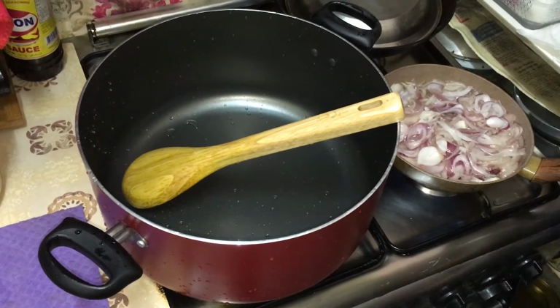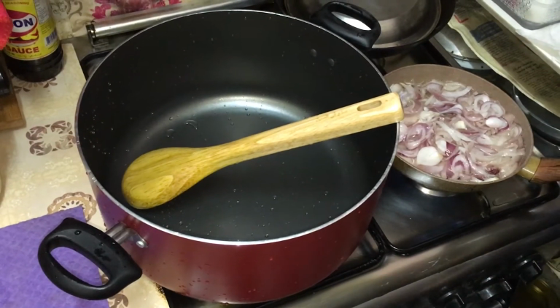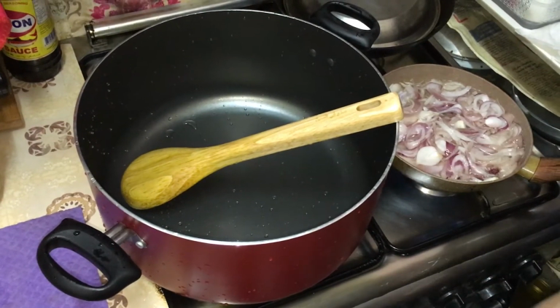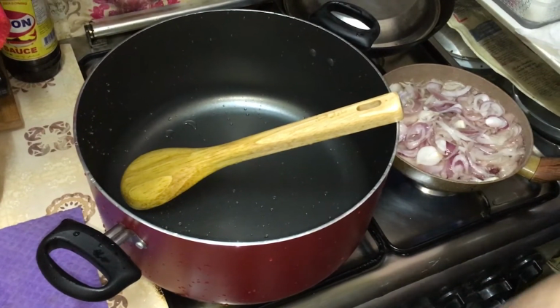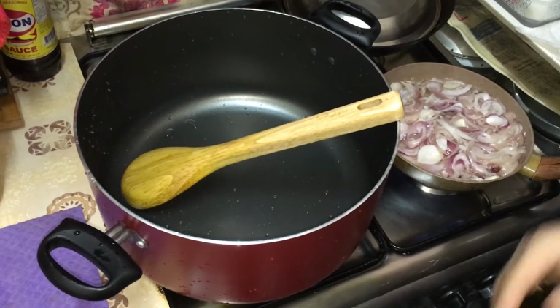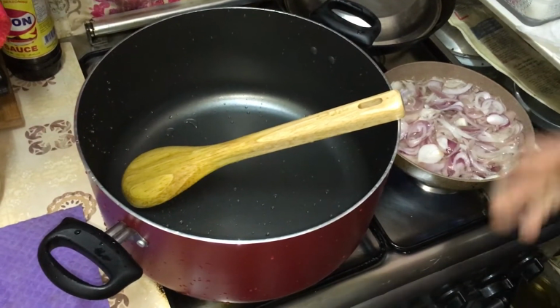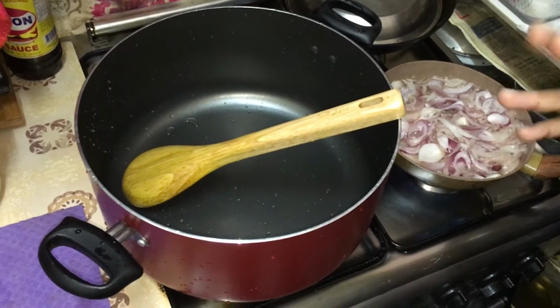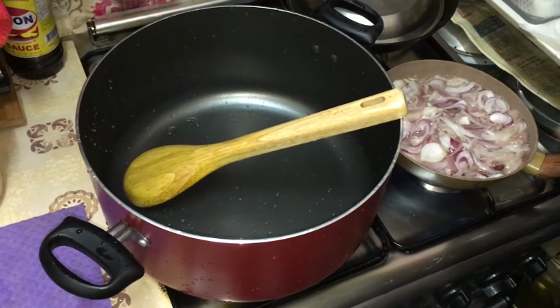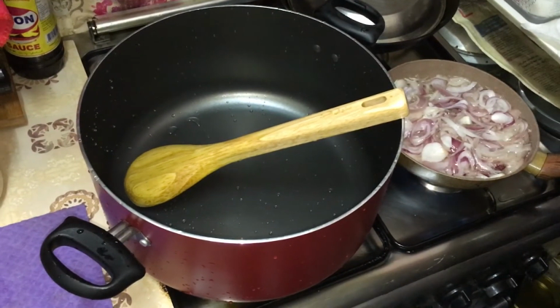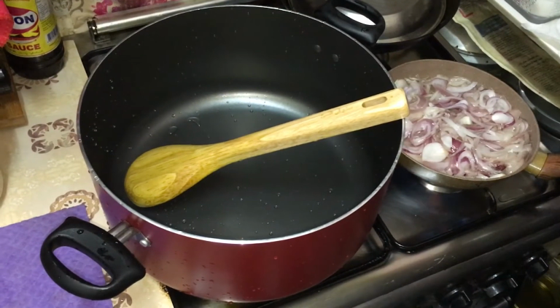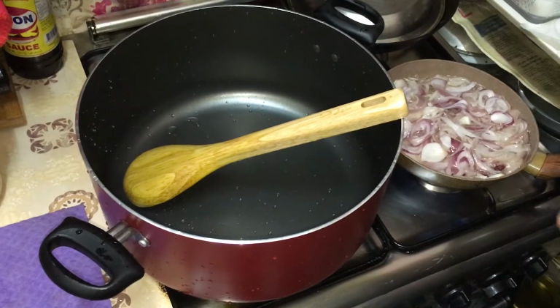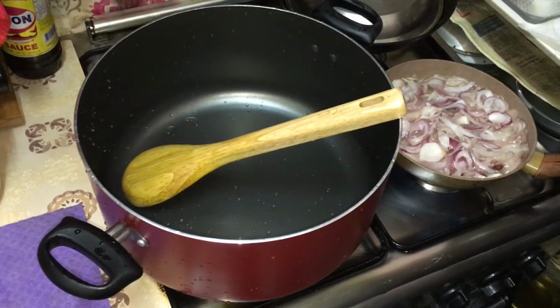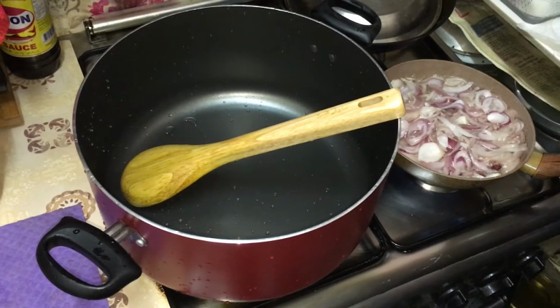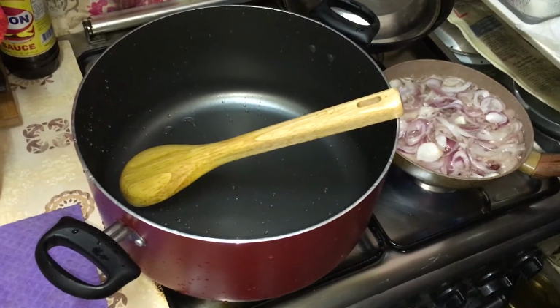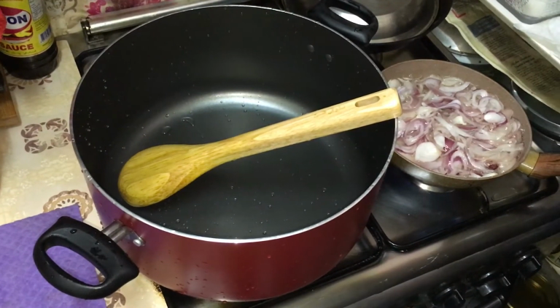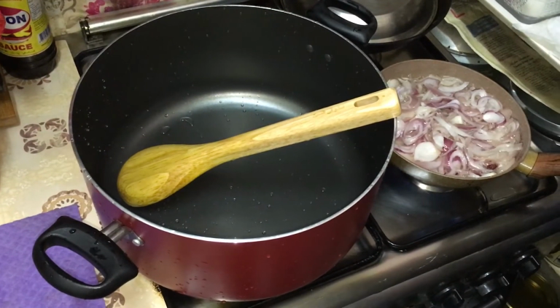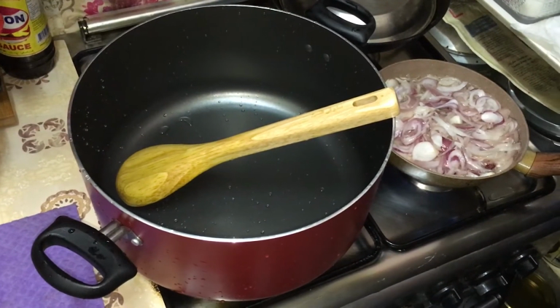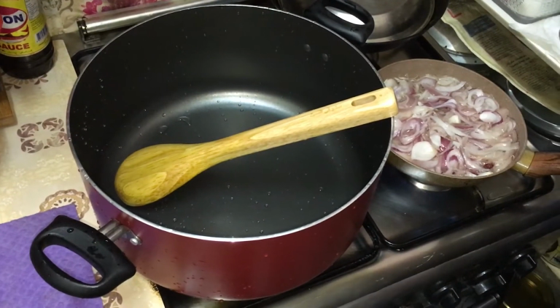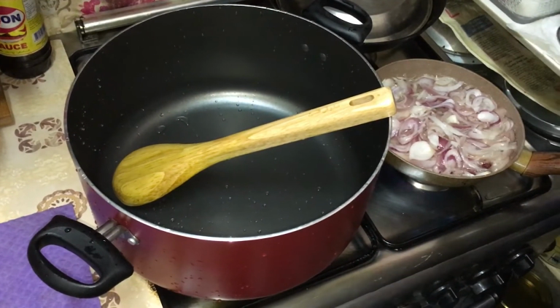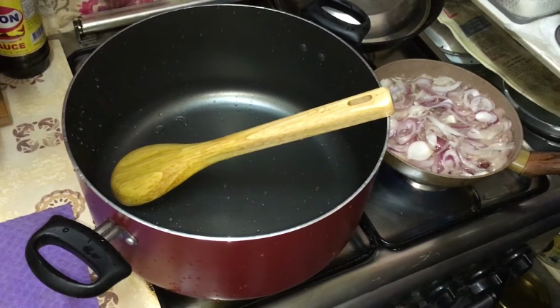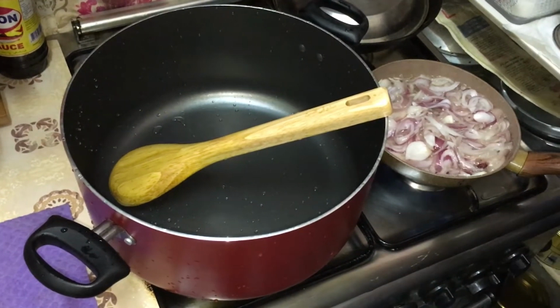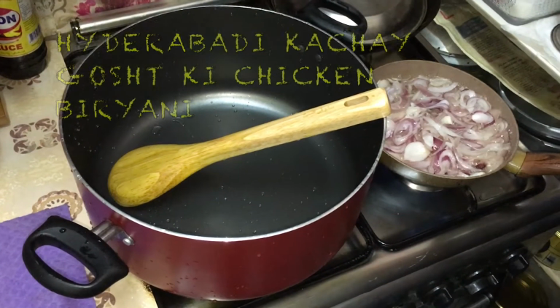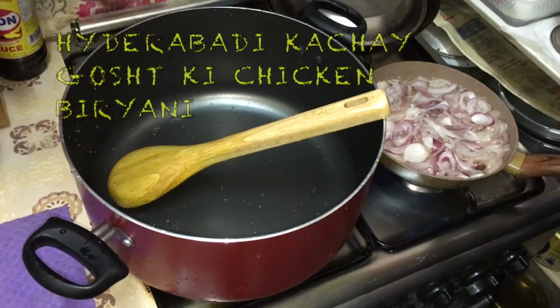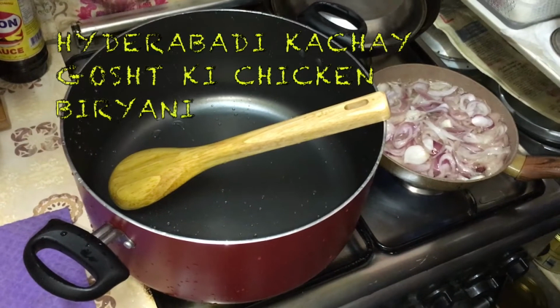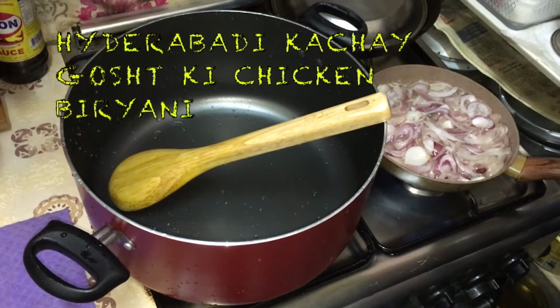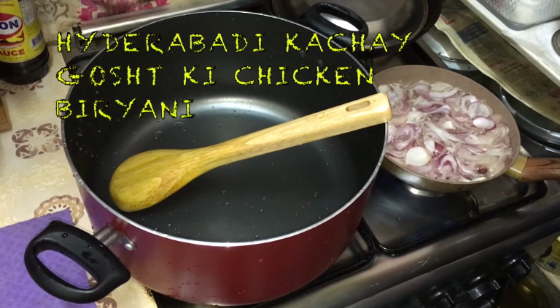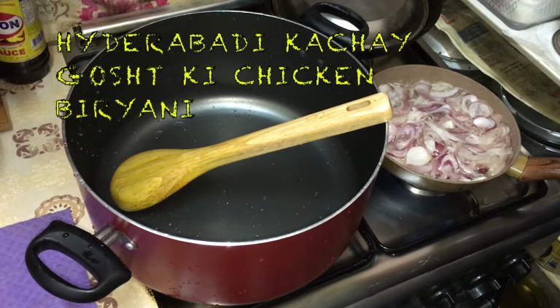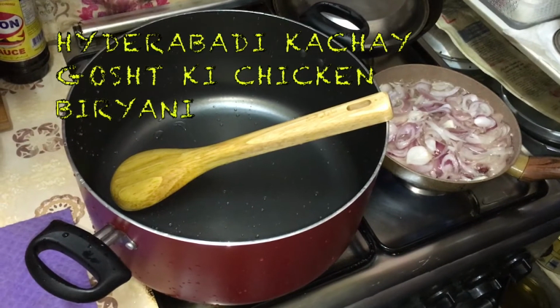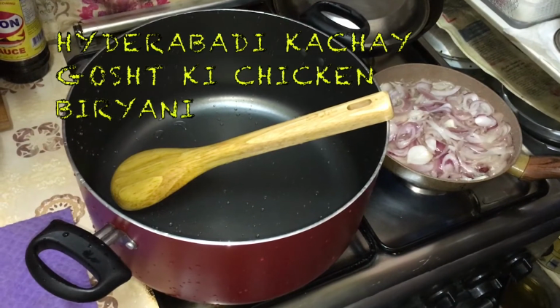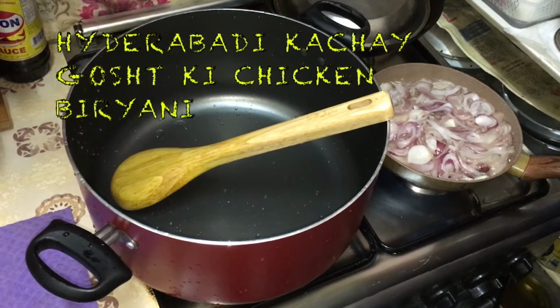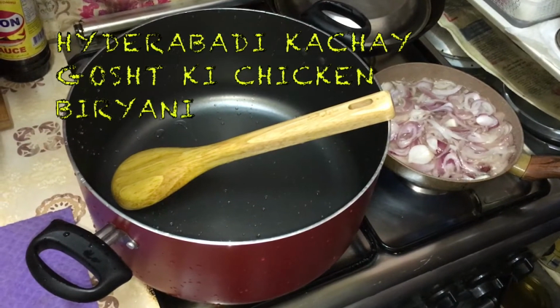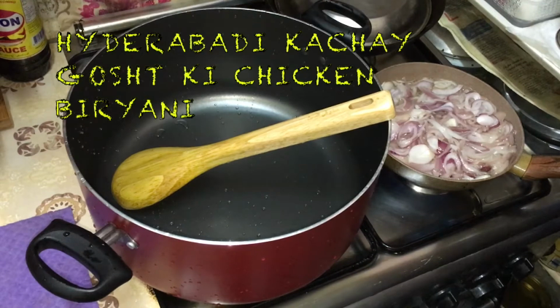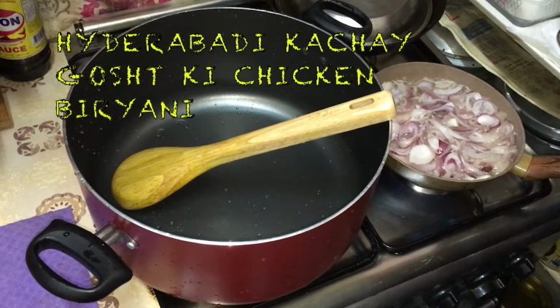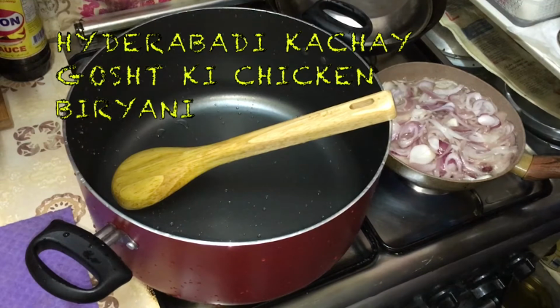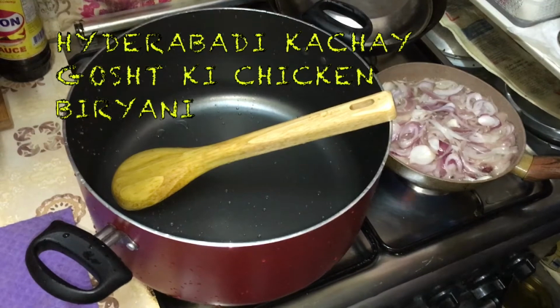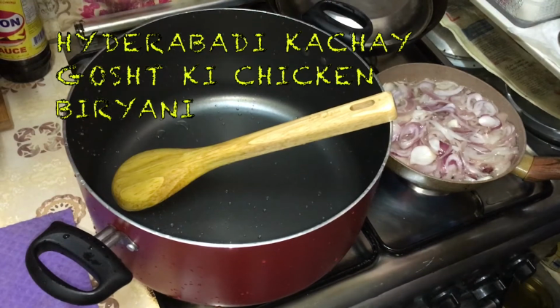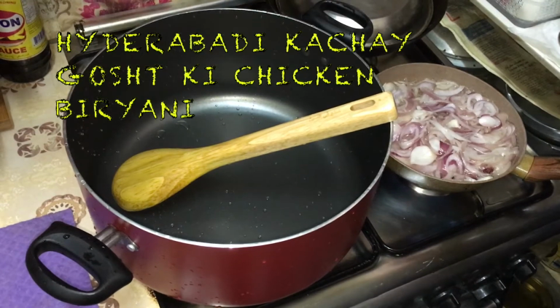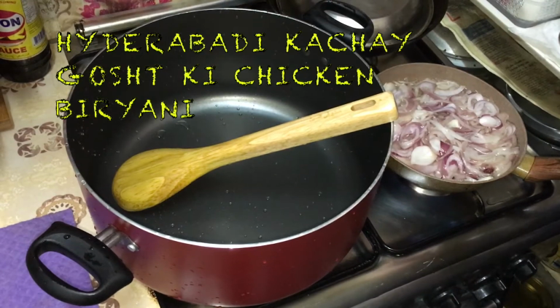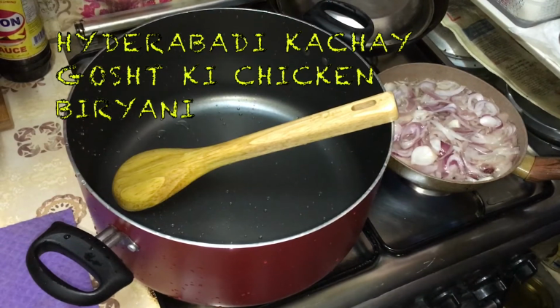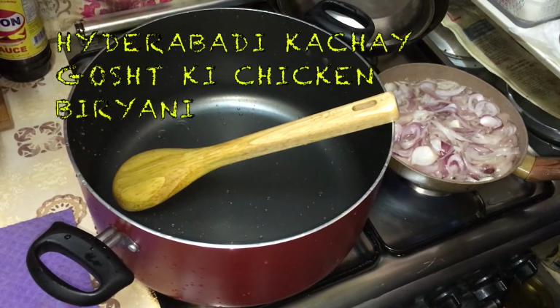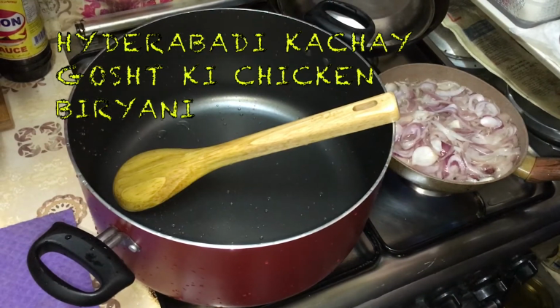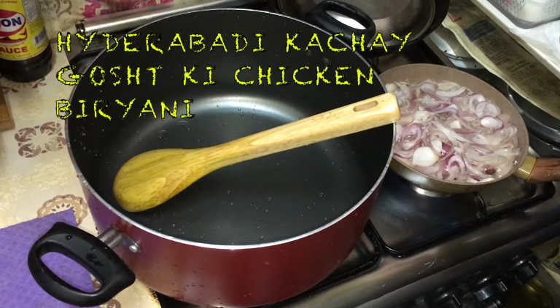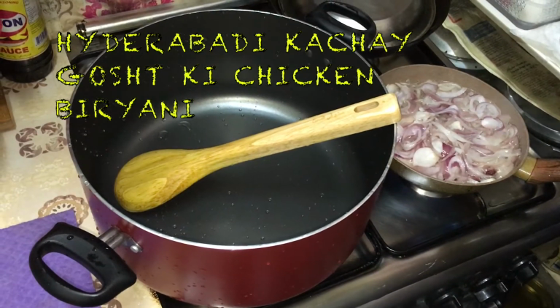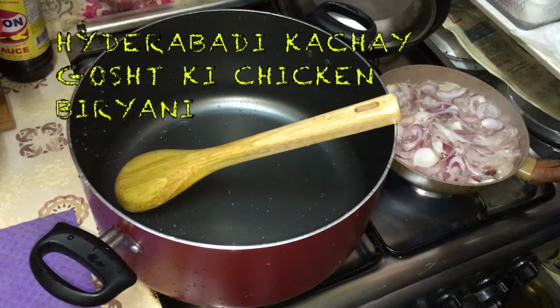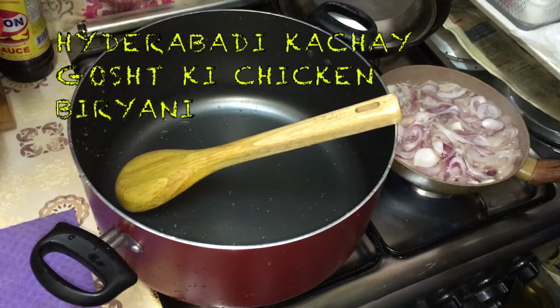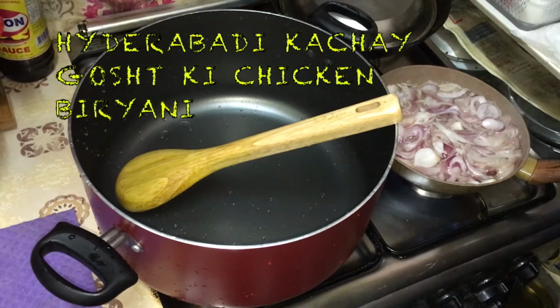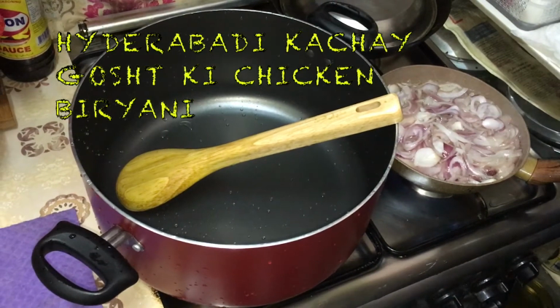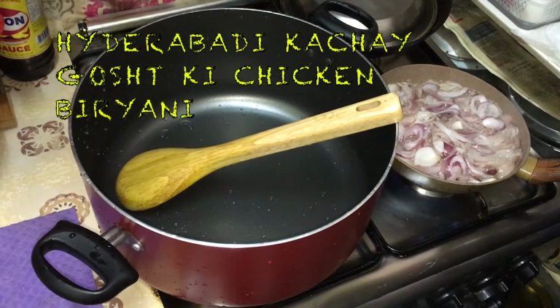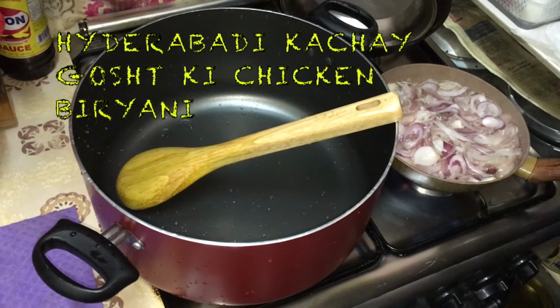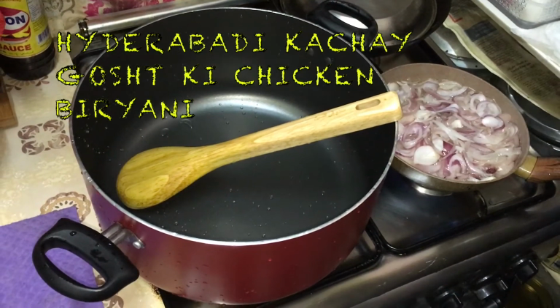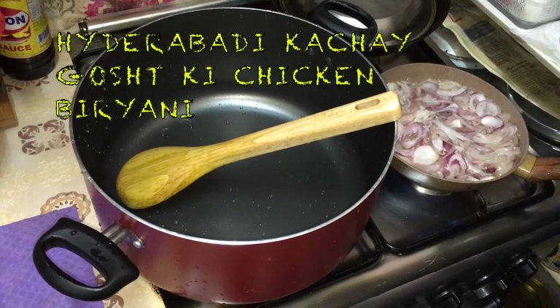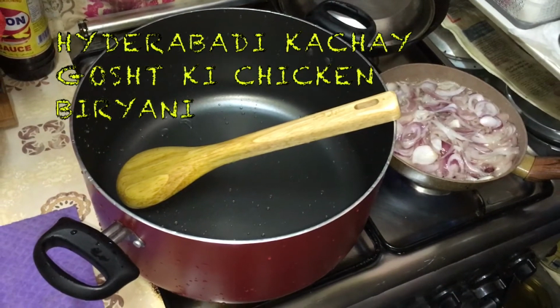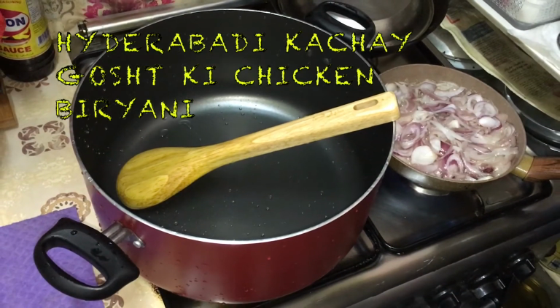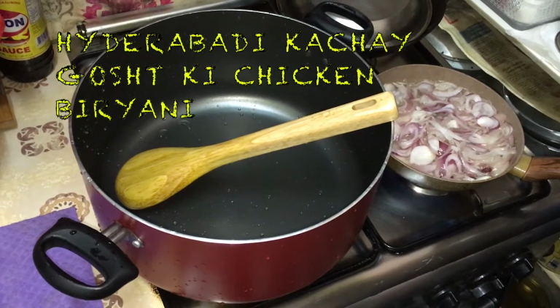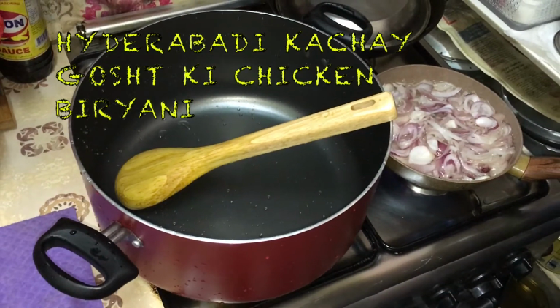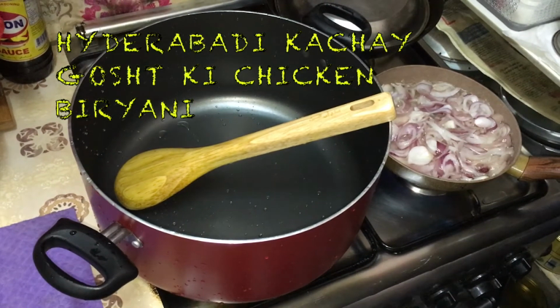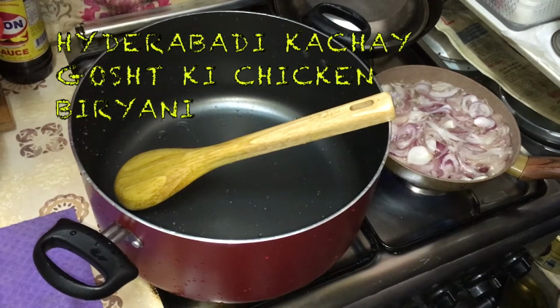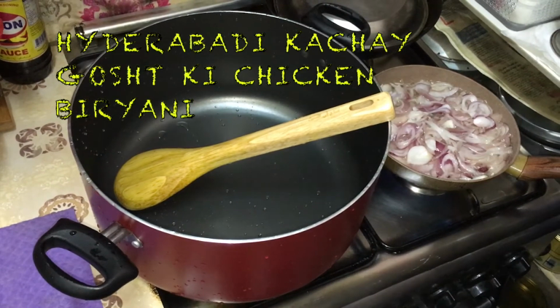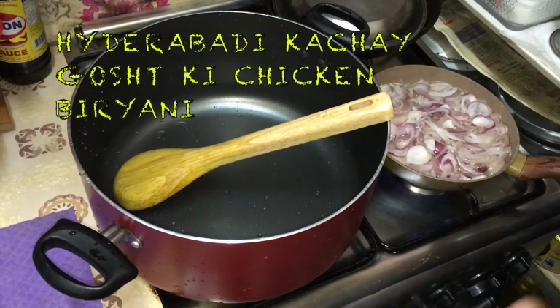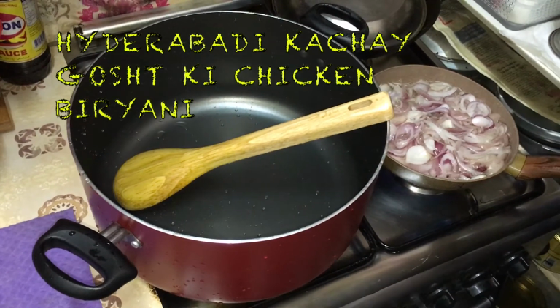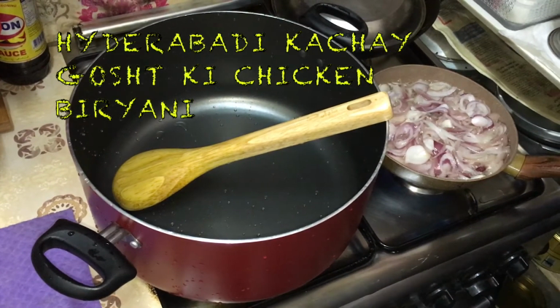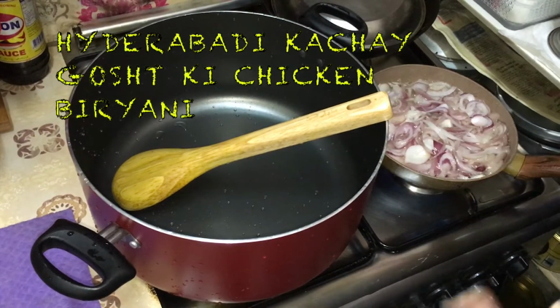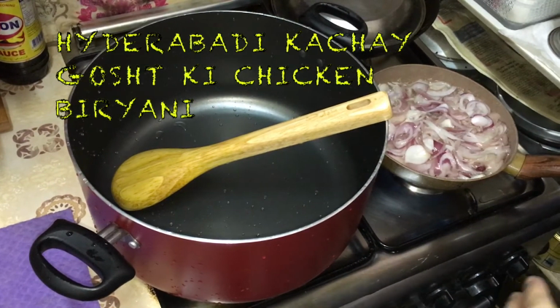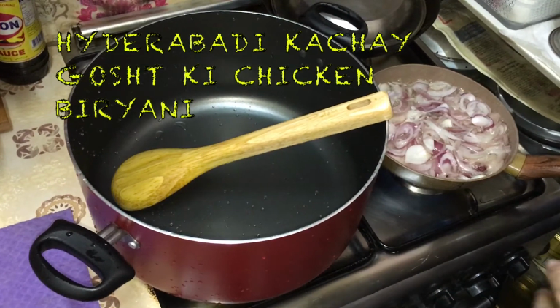Today we have brought the kachche goshti biryani. This is made by many people, but it is their style and taste.